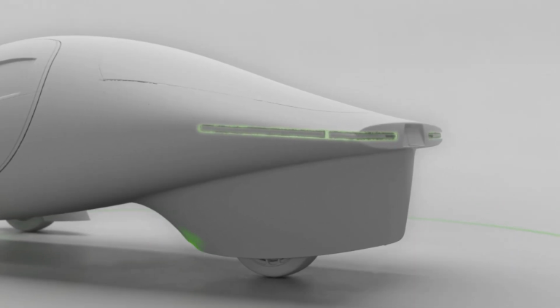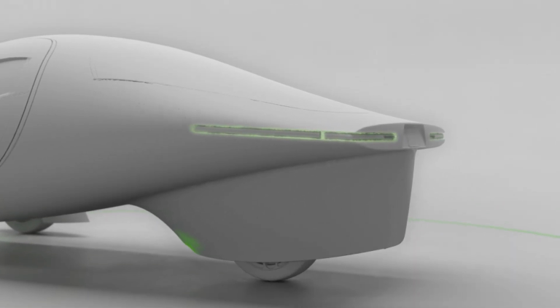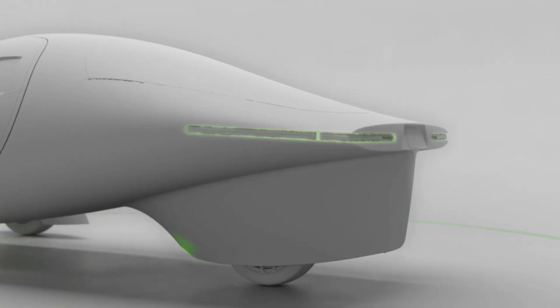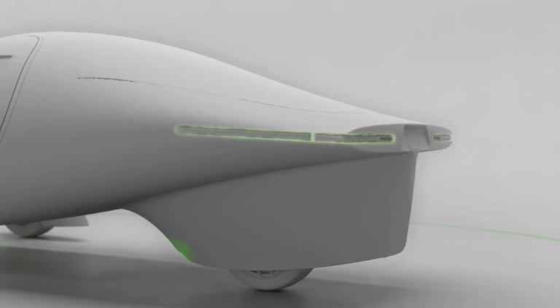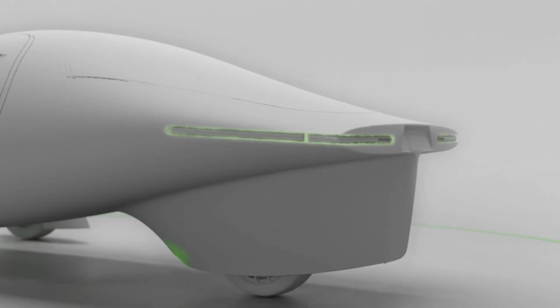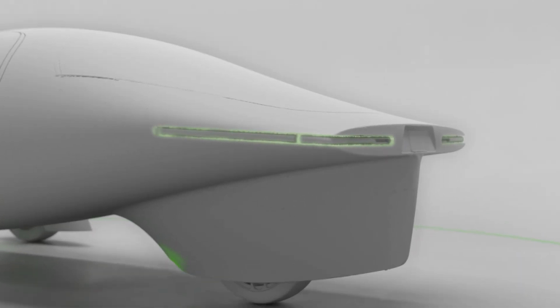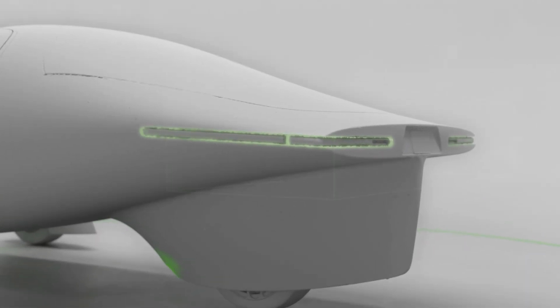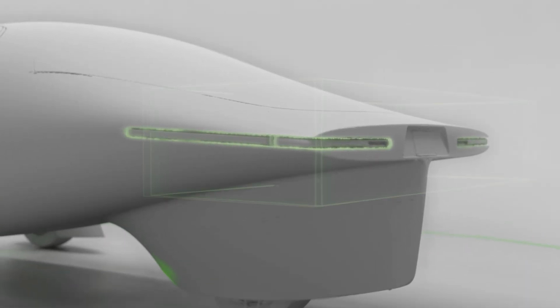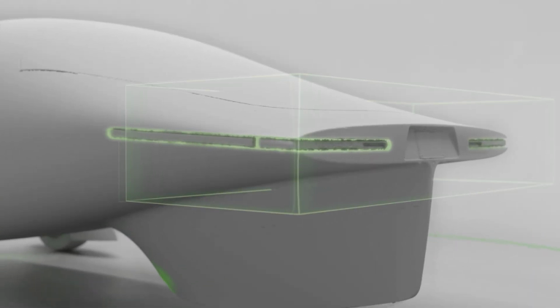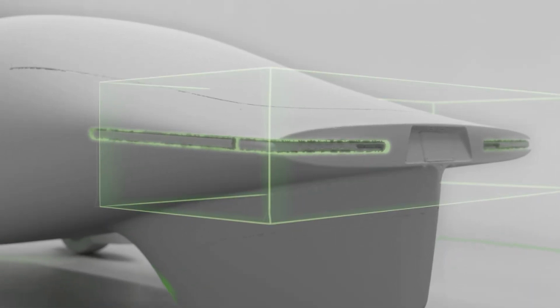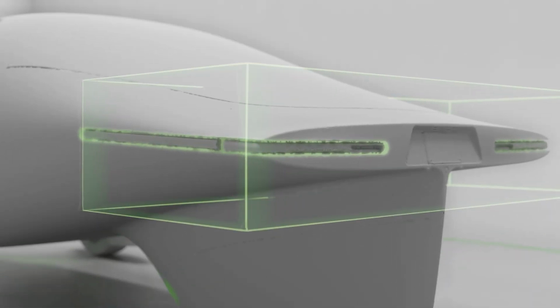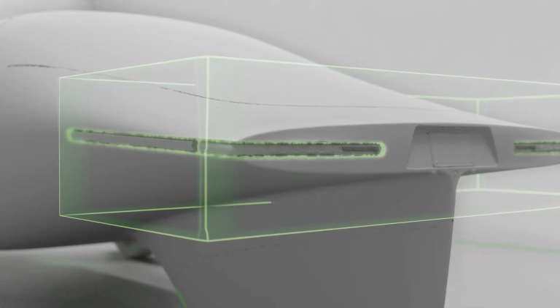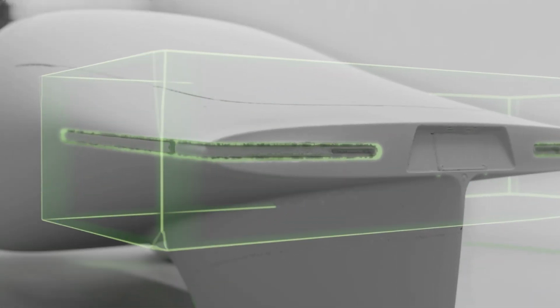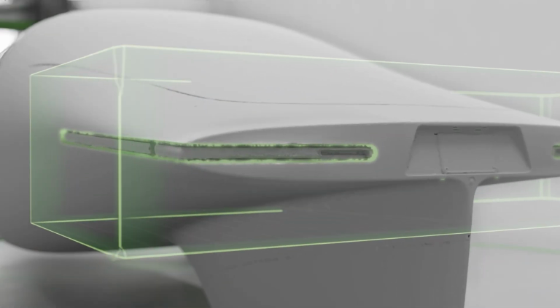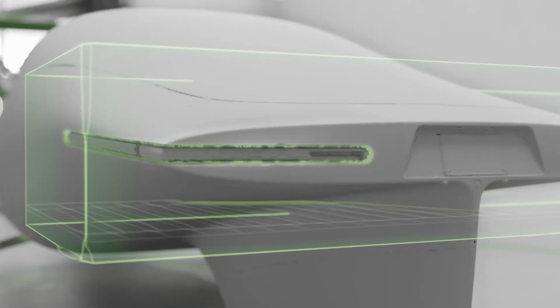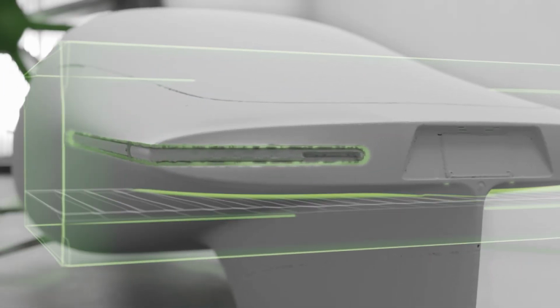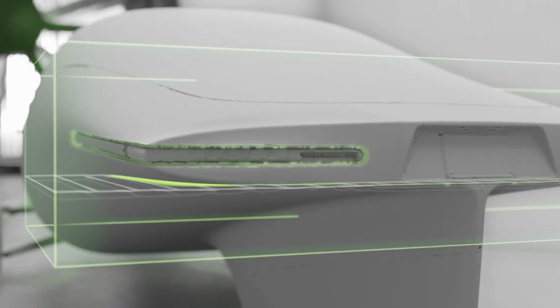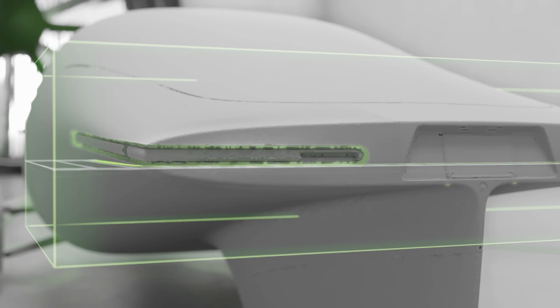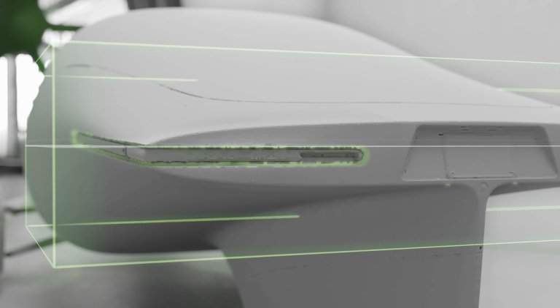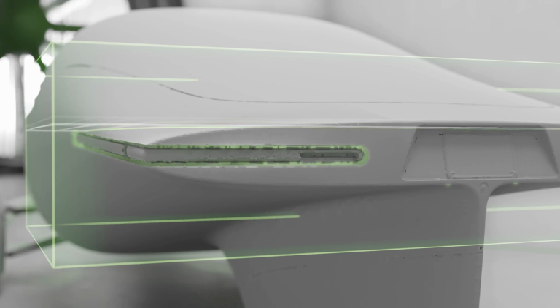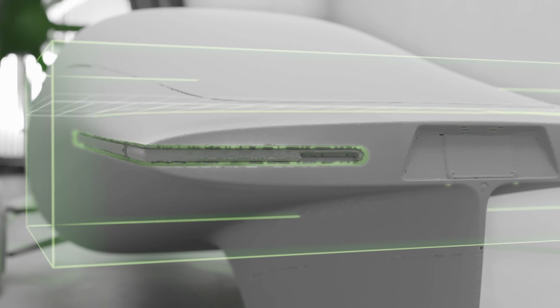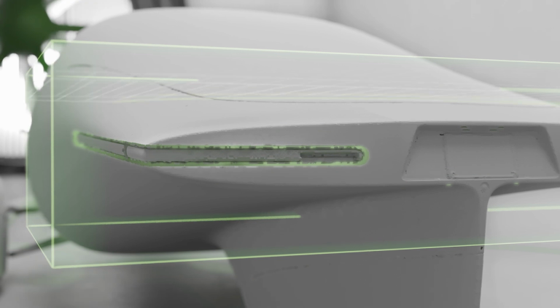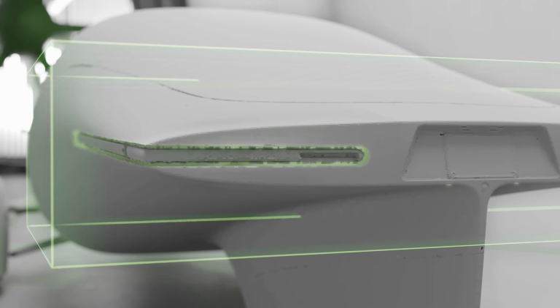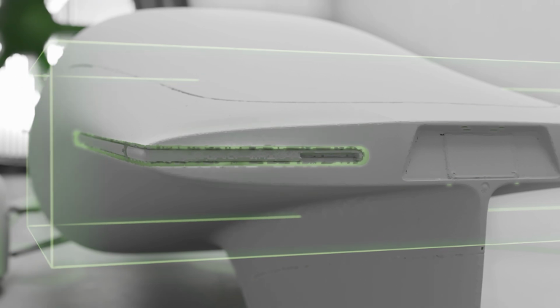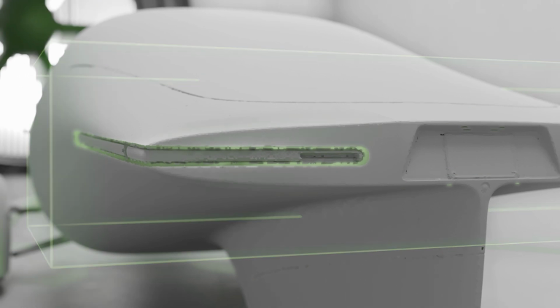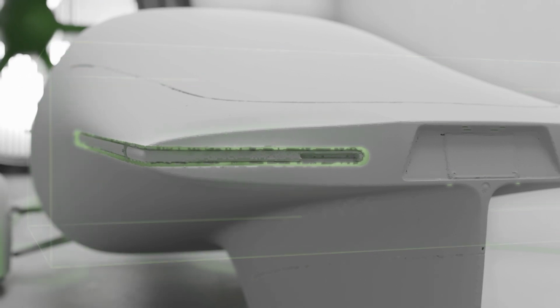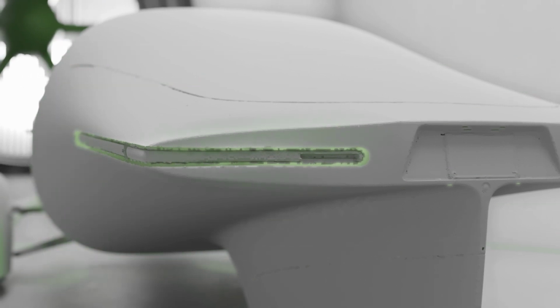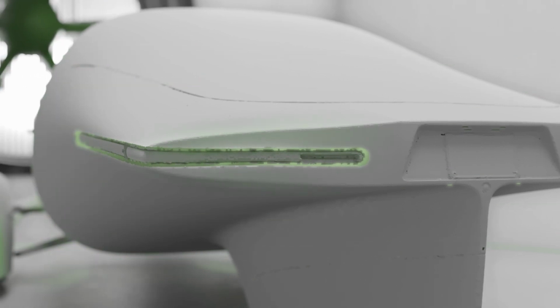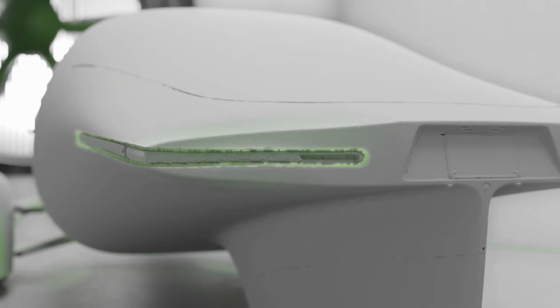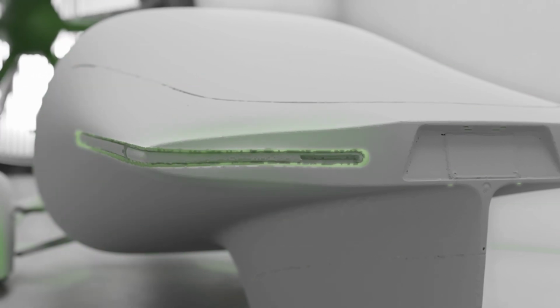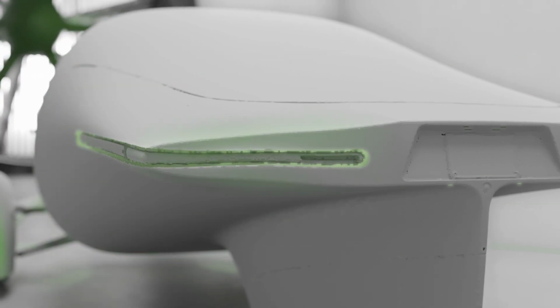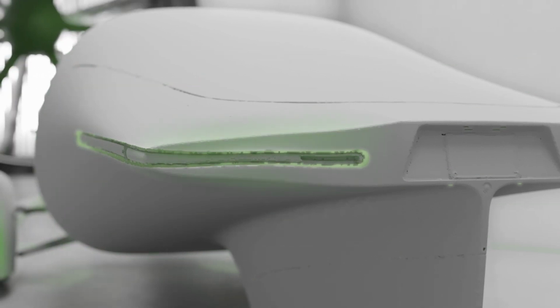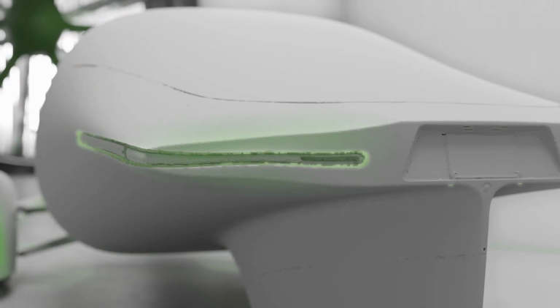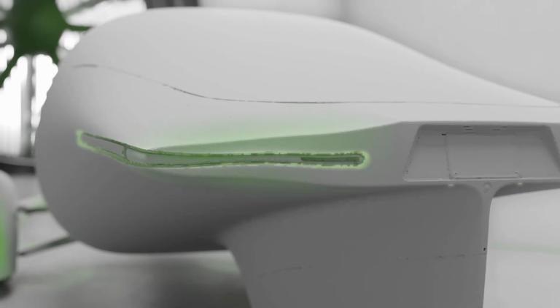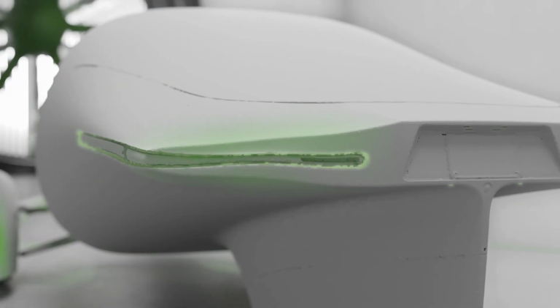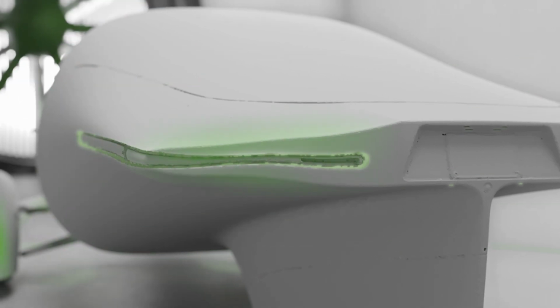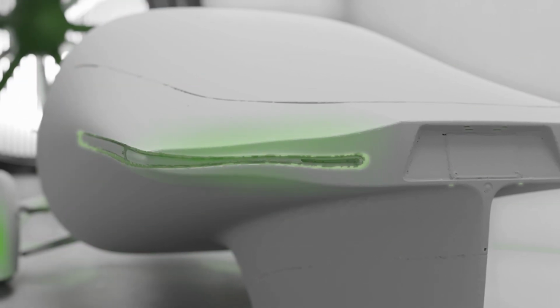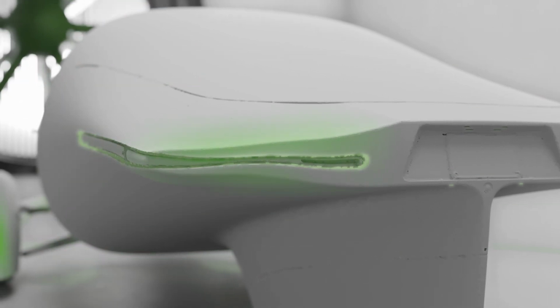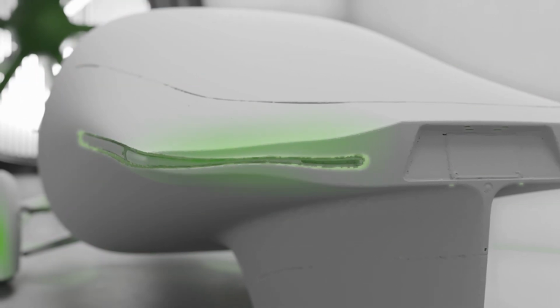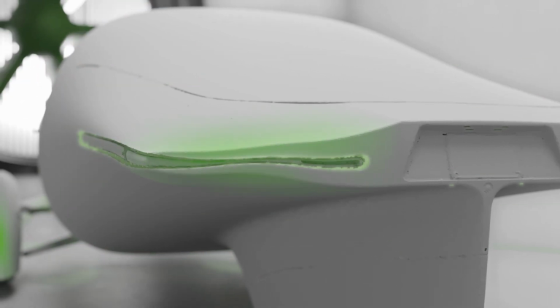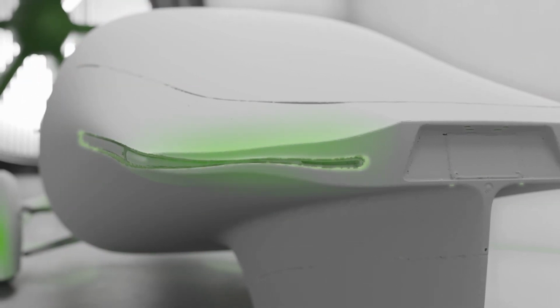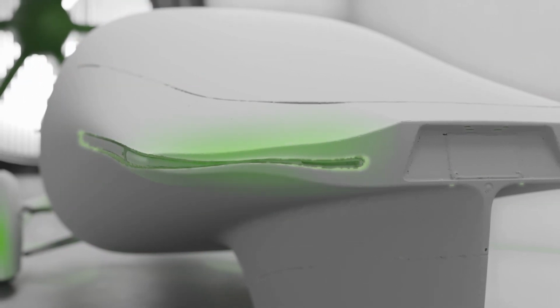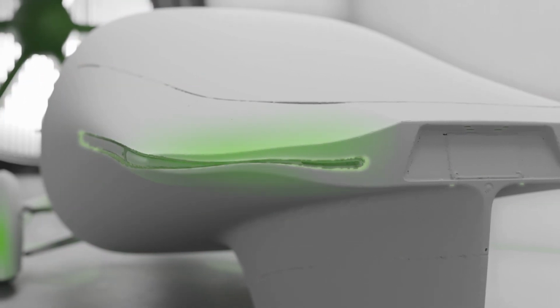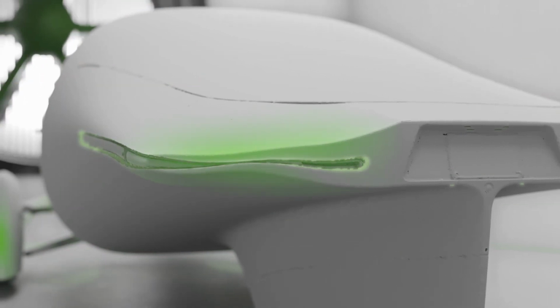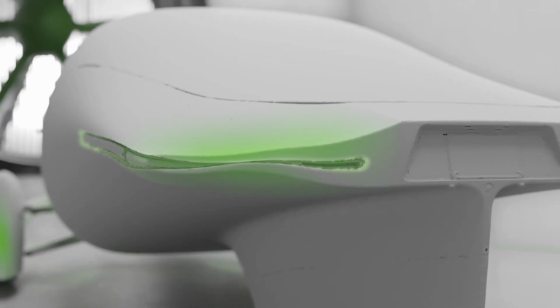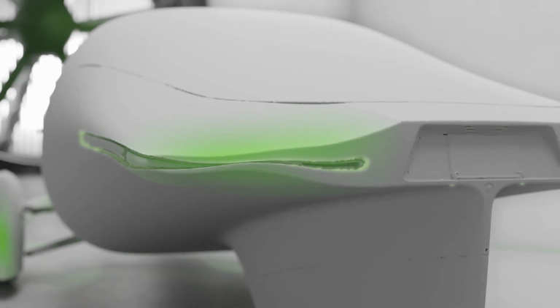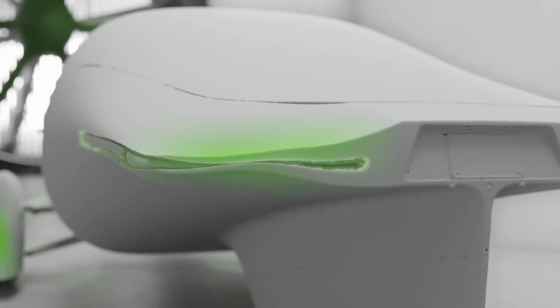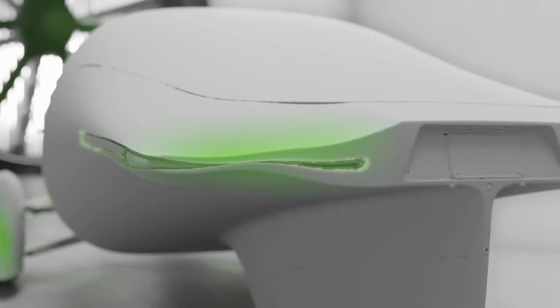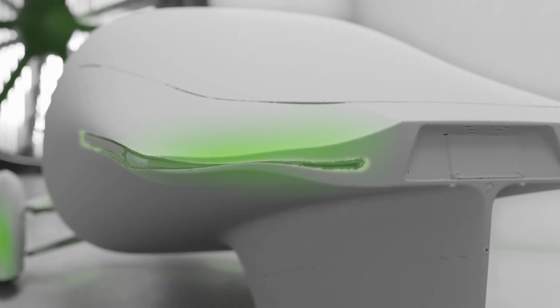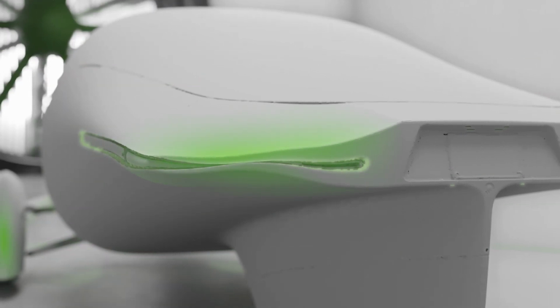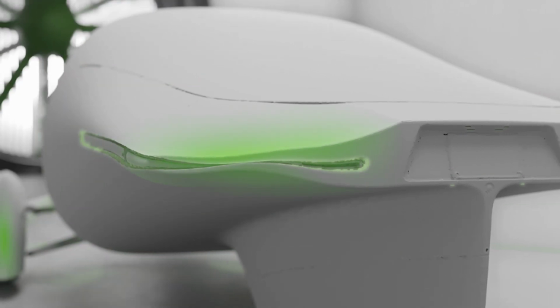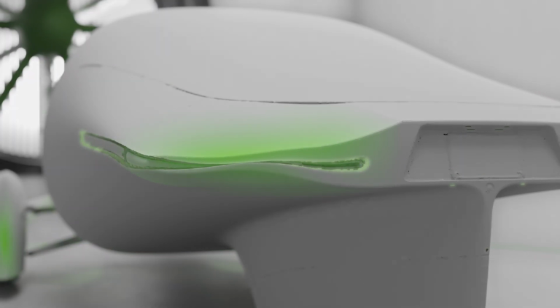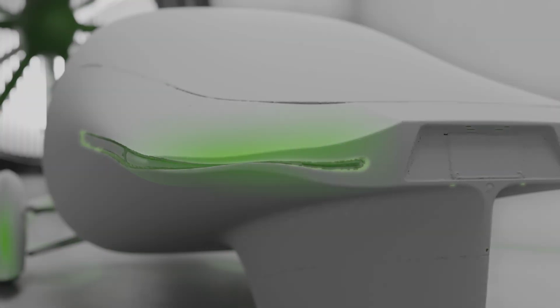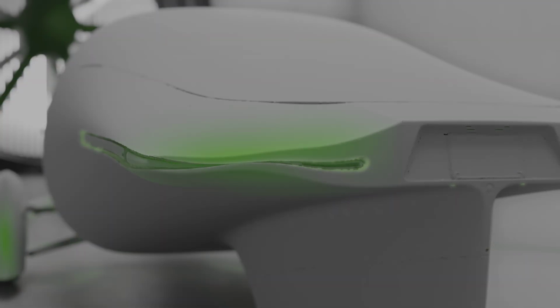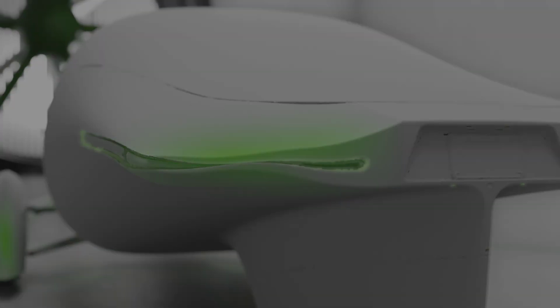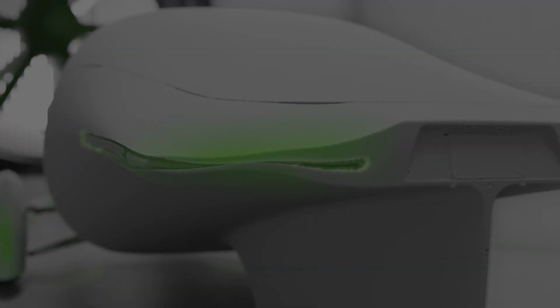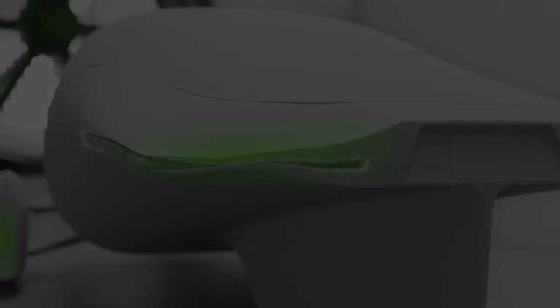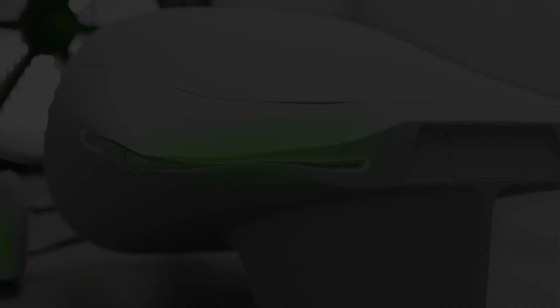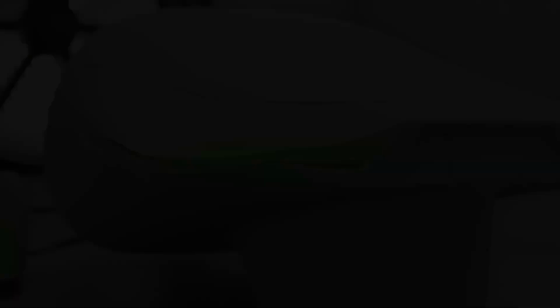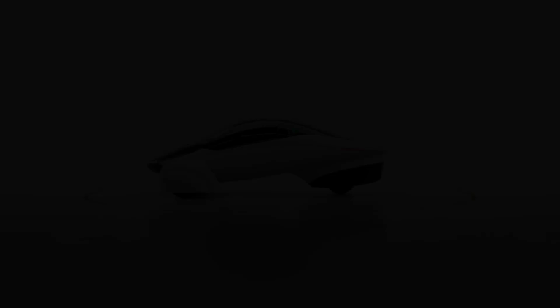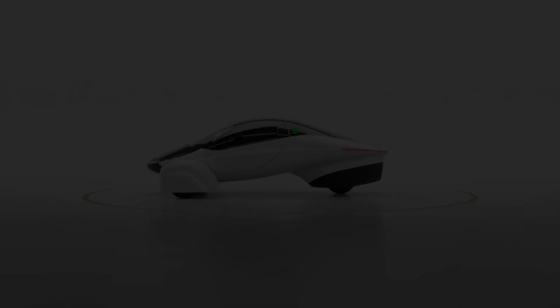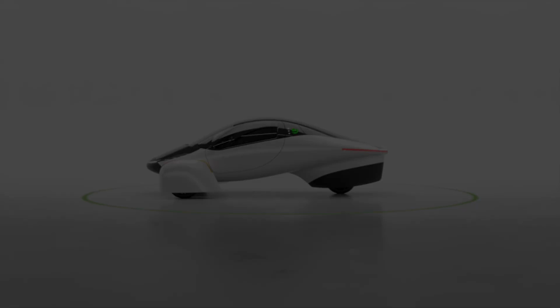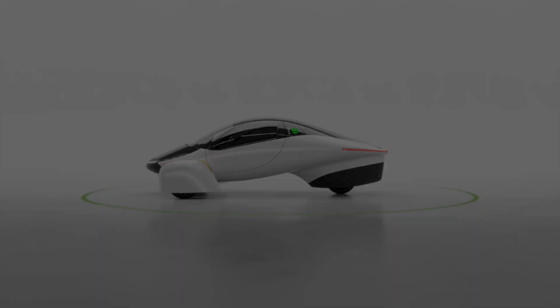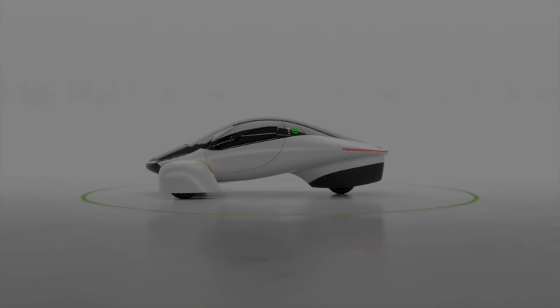Lastly, by reducing the thickness of our tail, we reduce the wake behind the Aptera, so it literally drags much less air along with it.